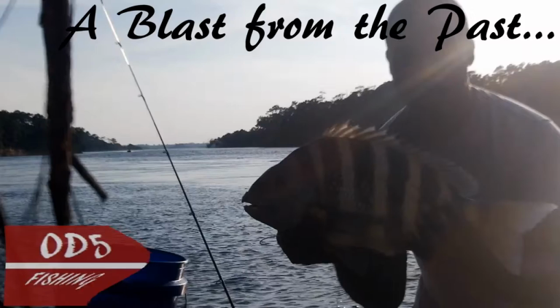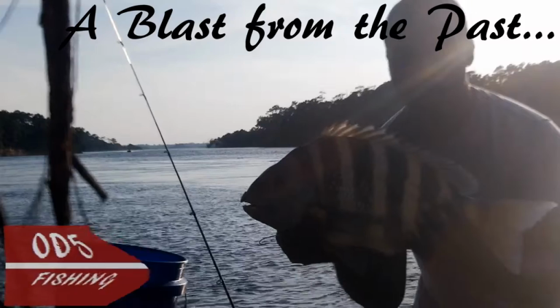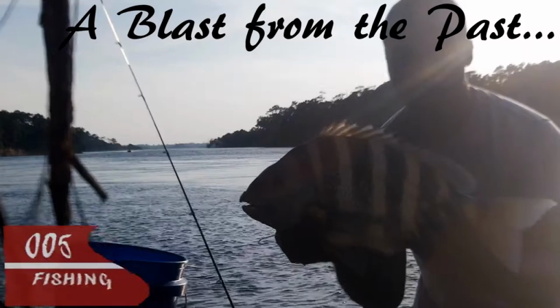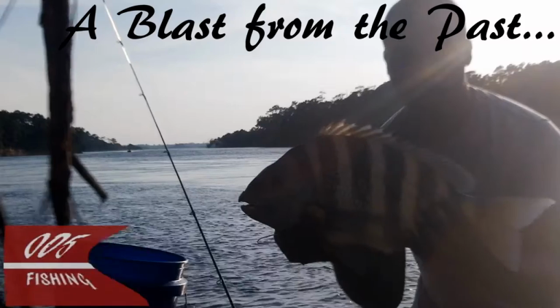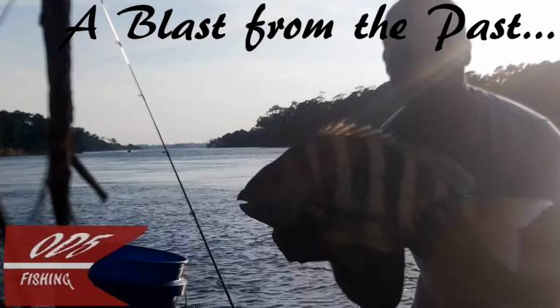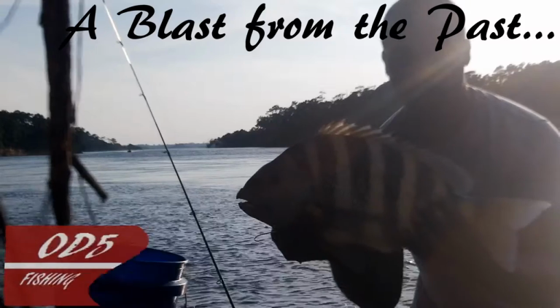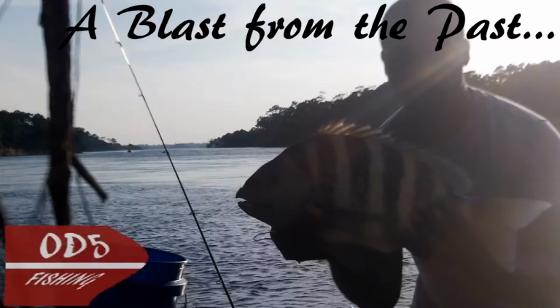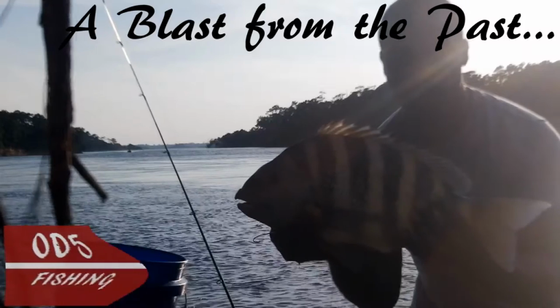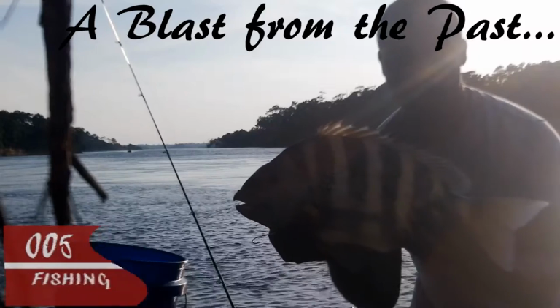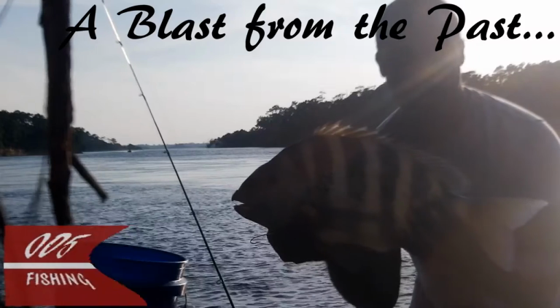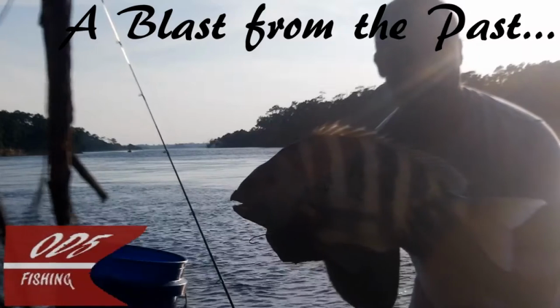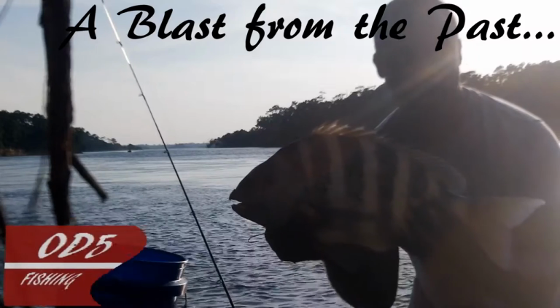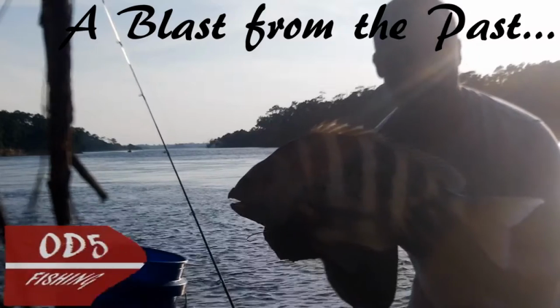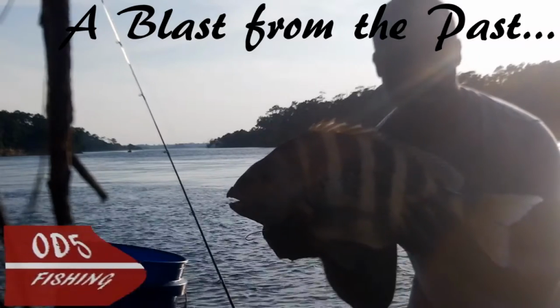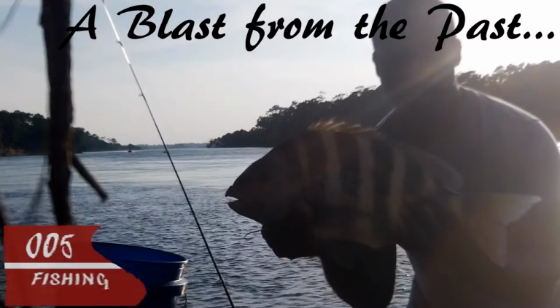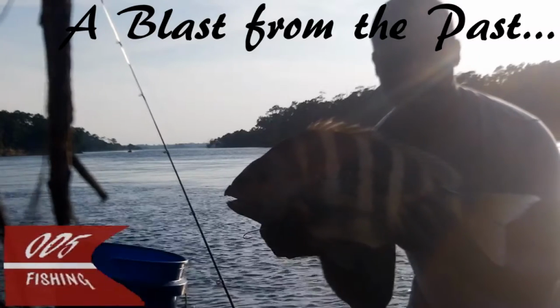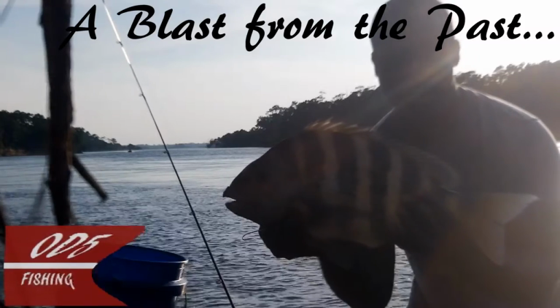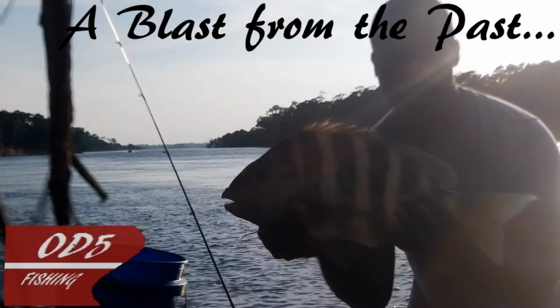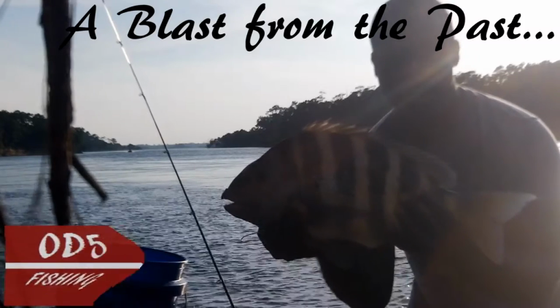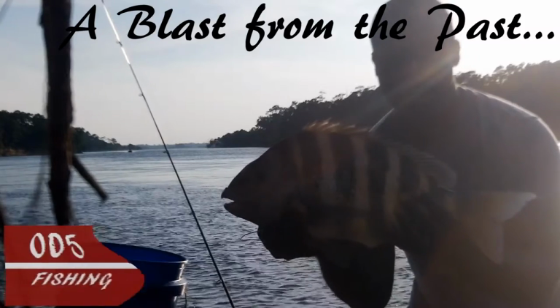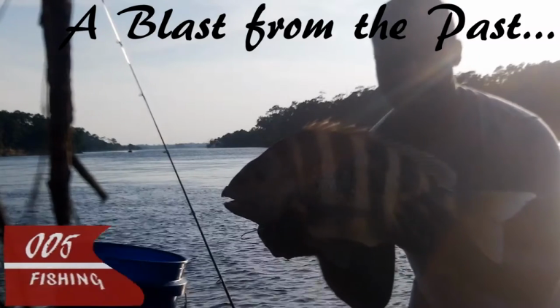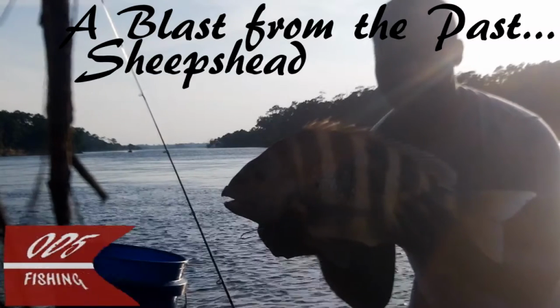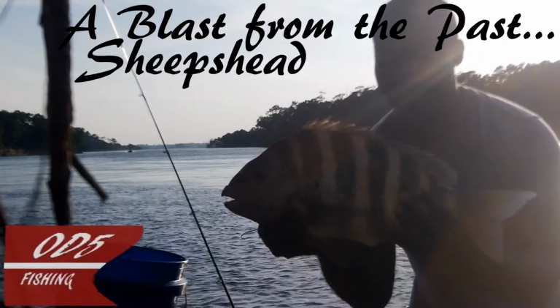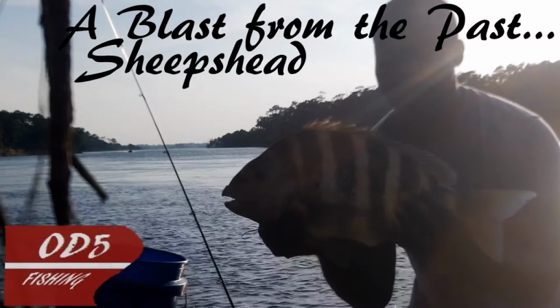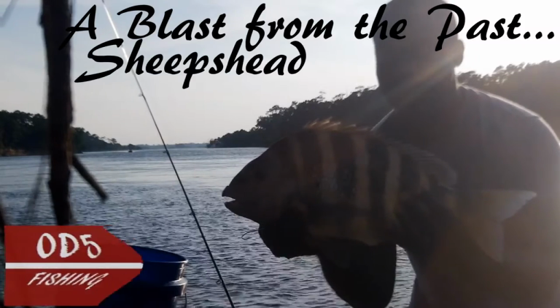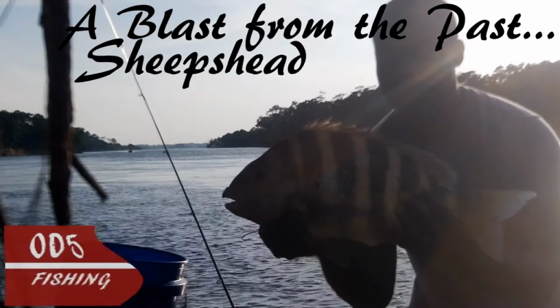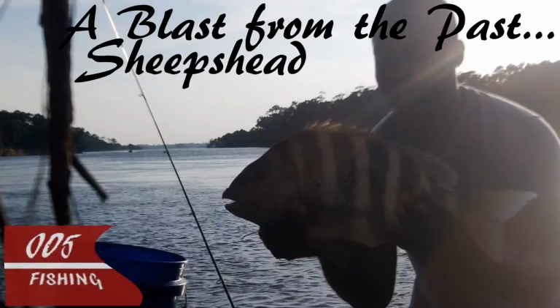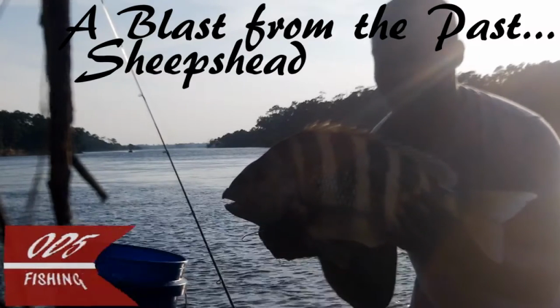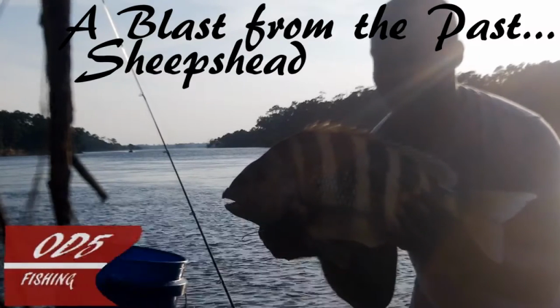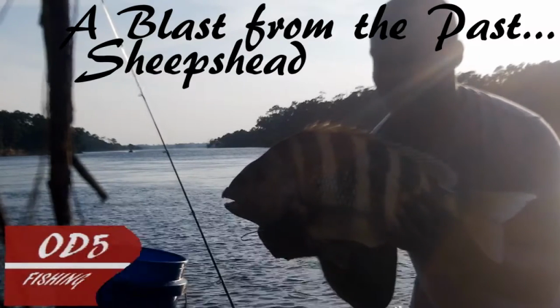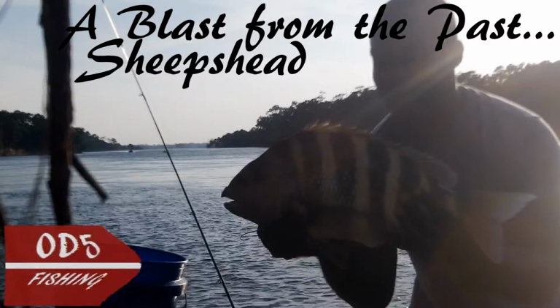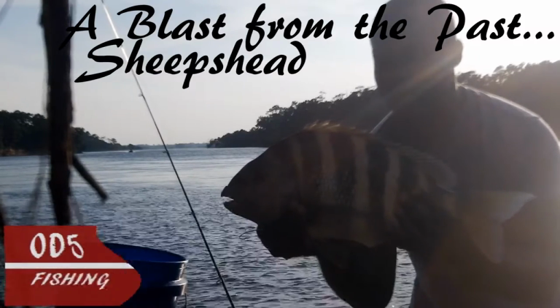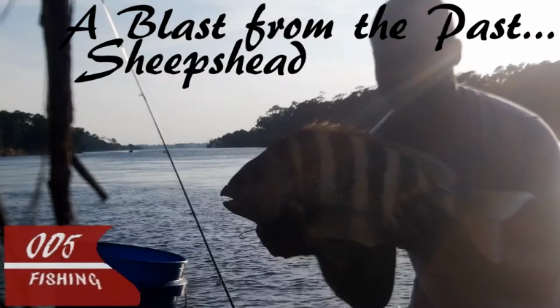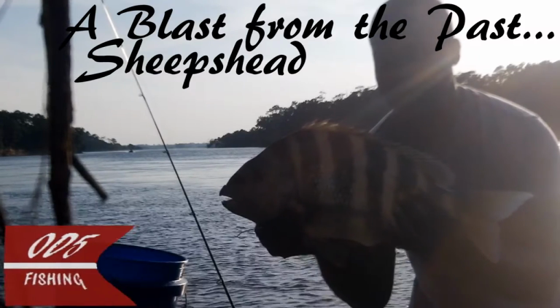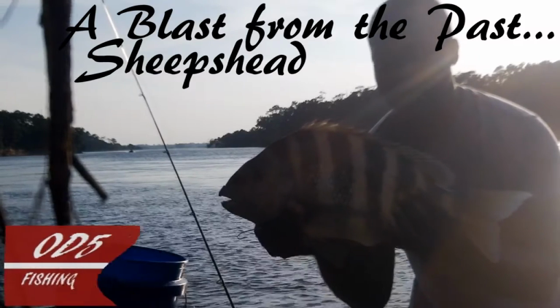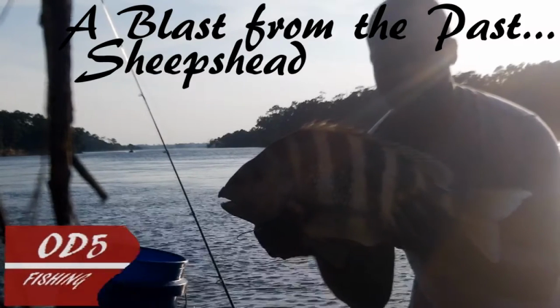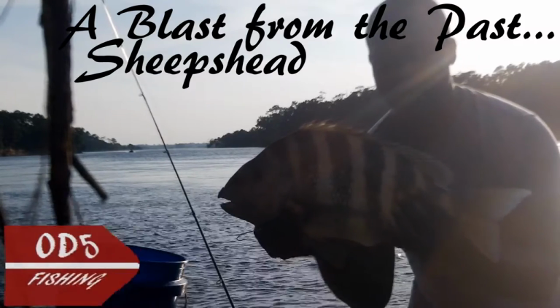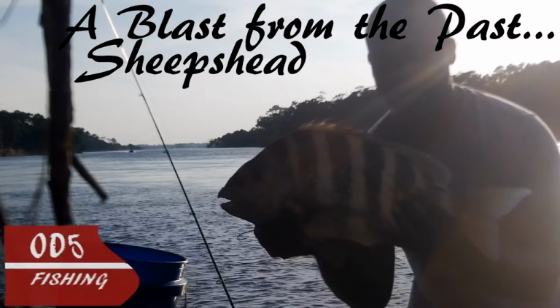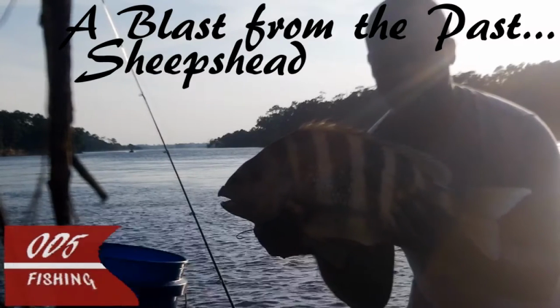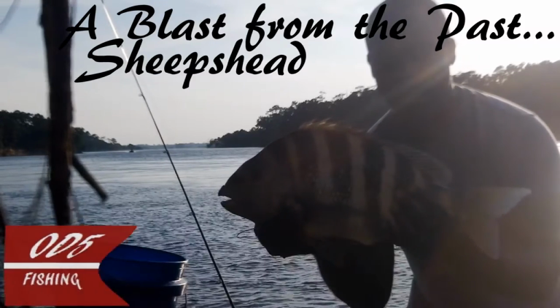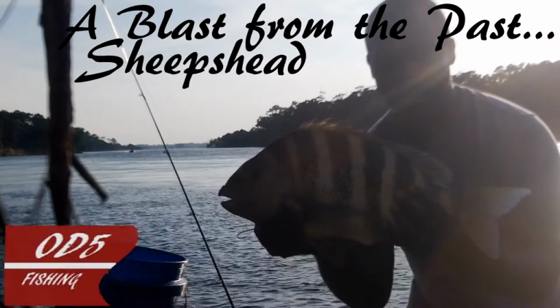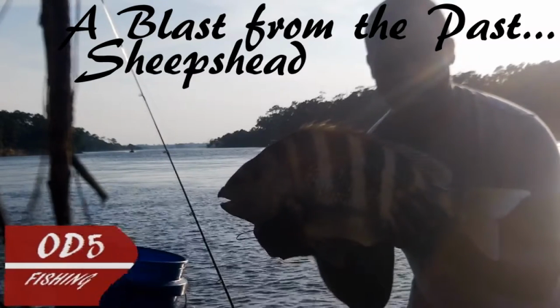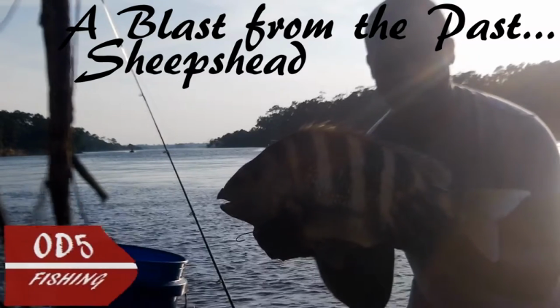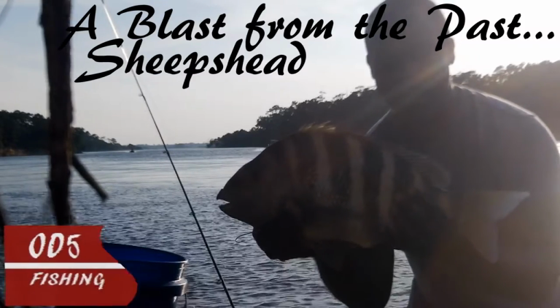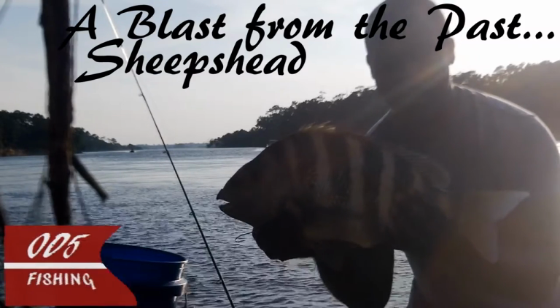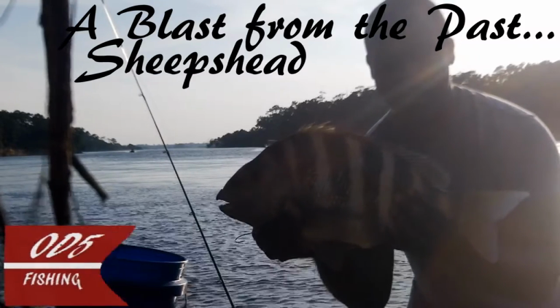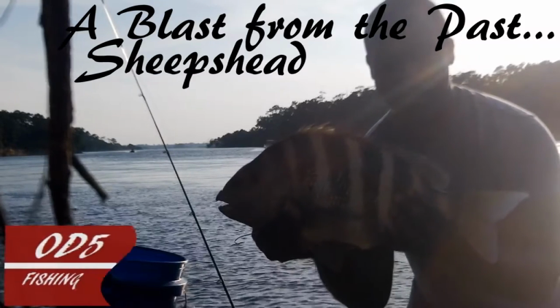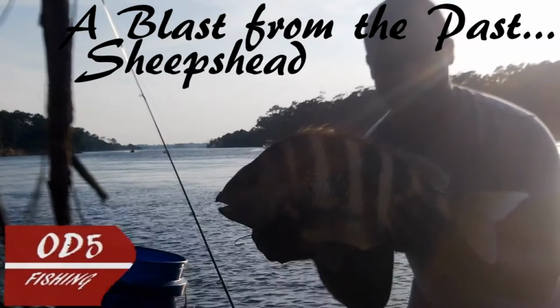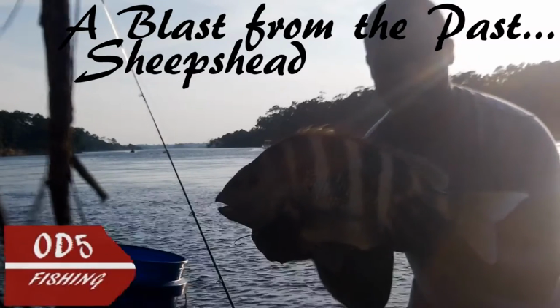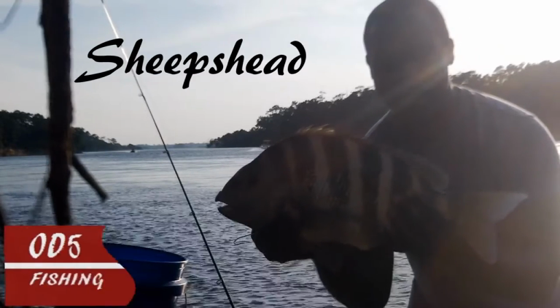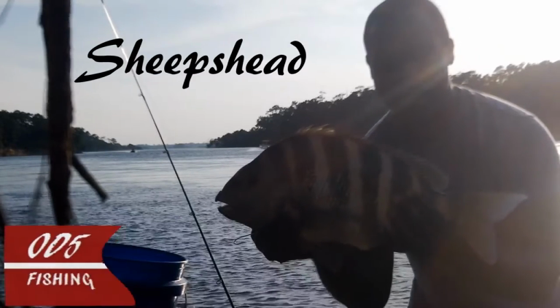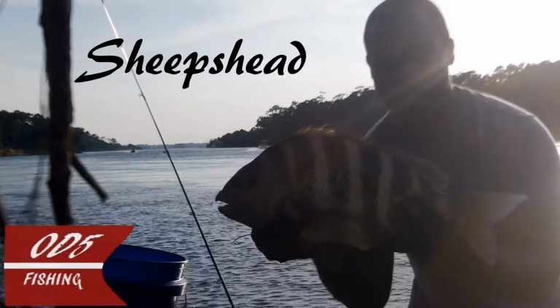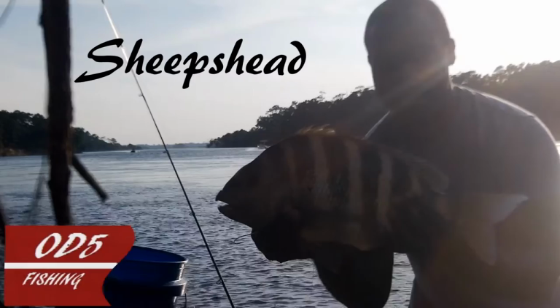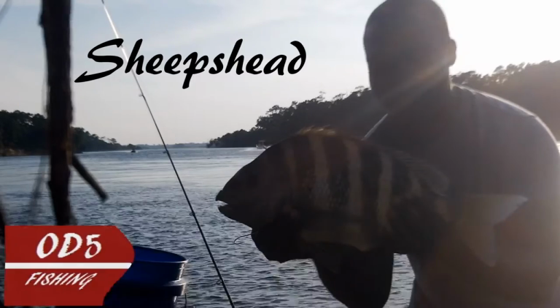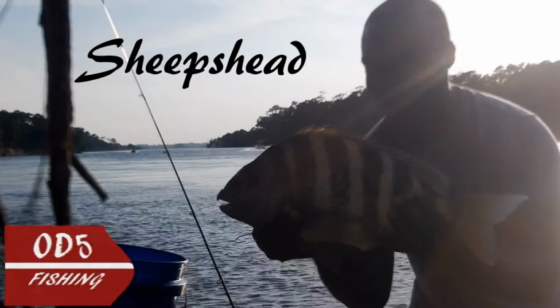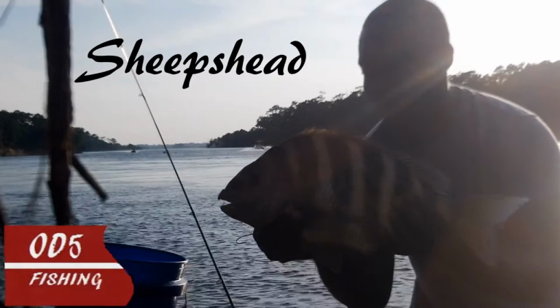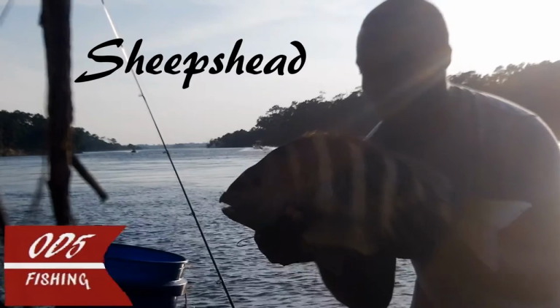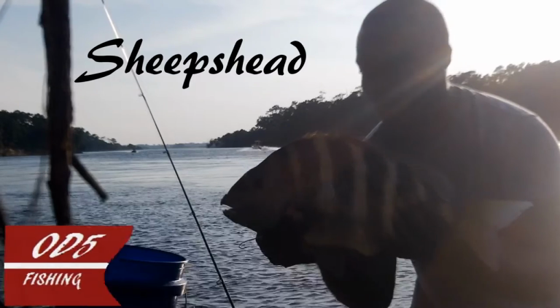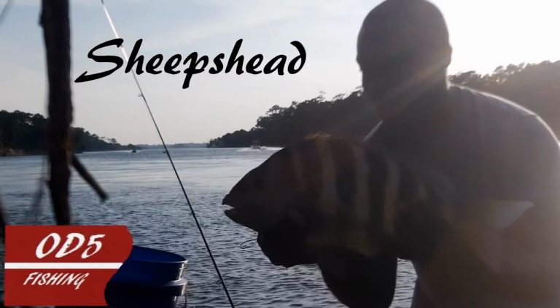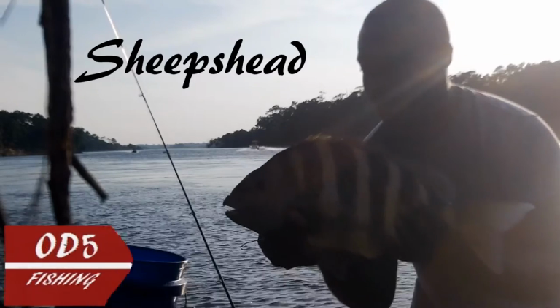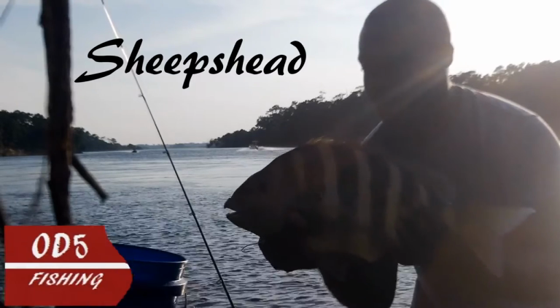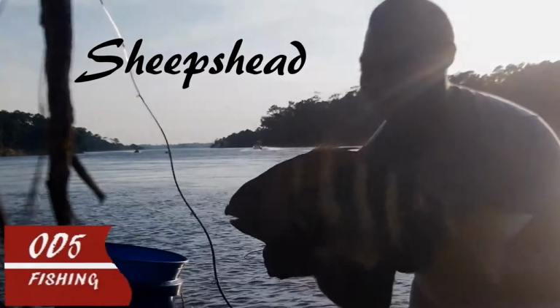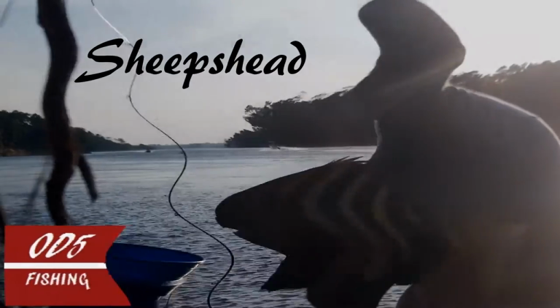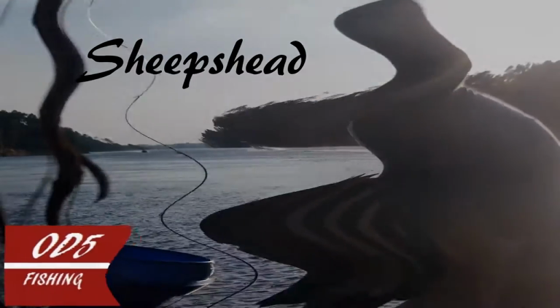It's a beautiful fish, right? Gotta love it. That's why we do it.